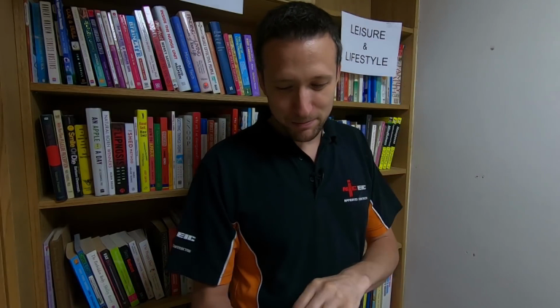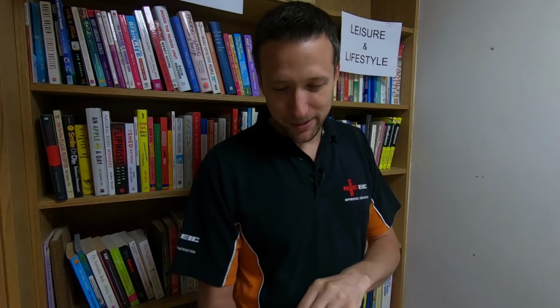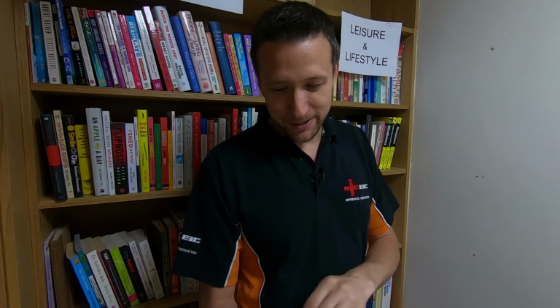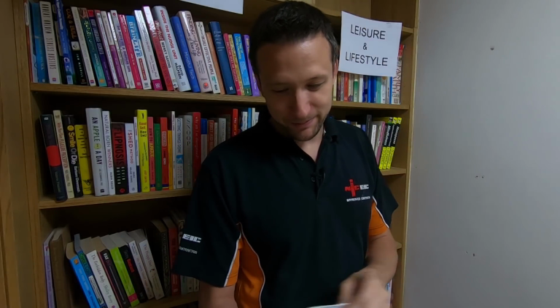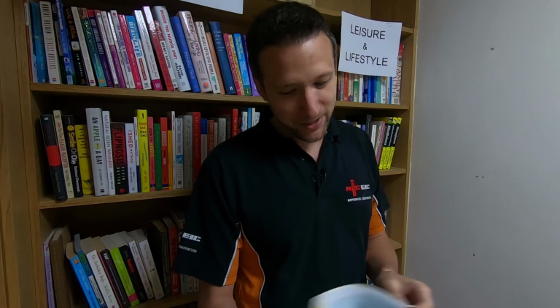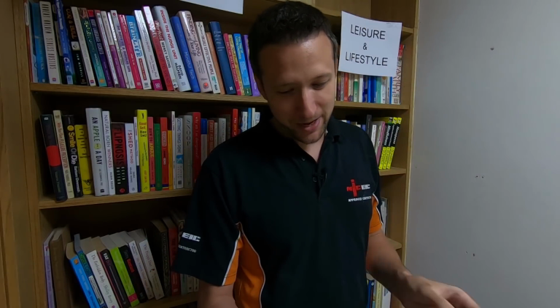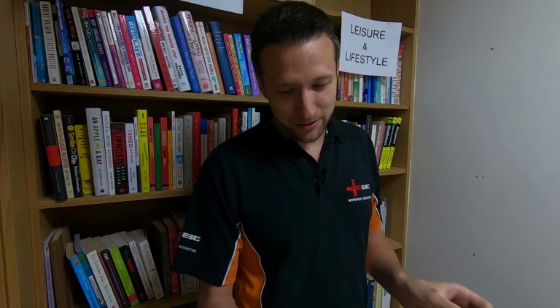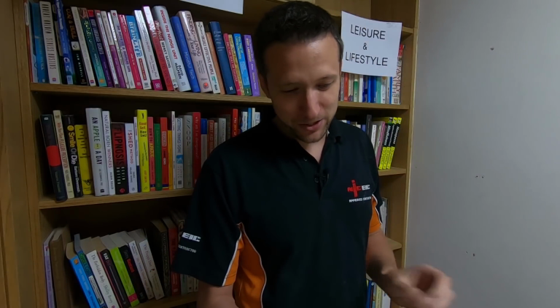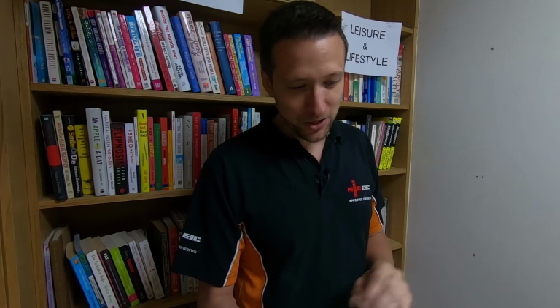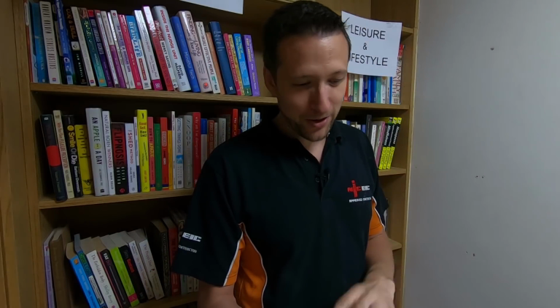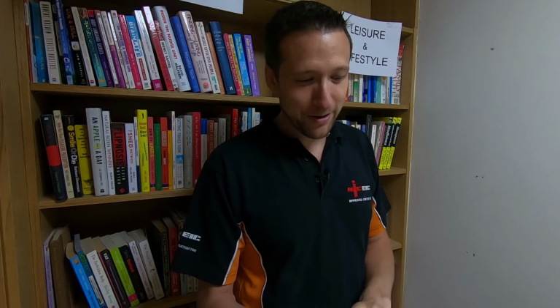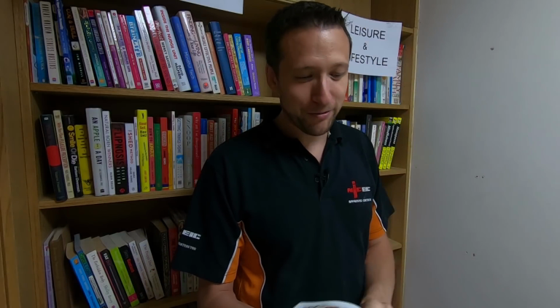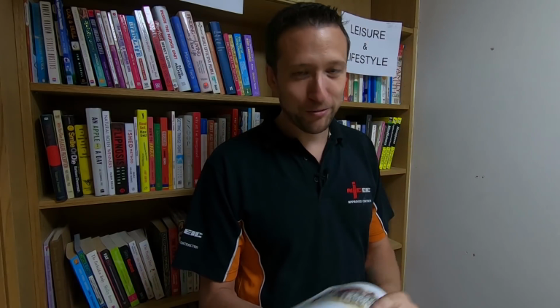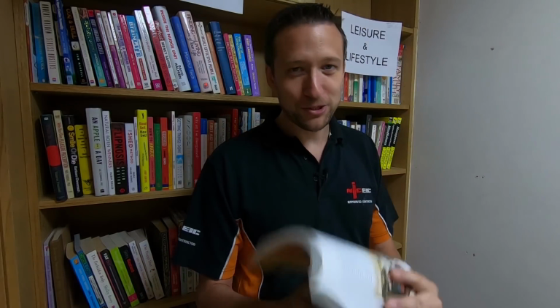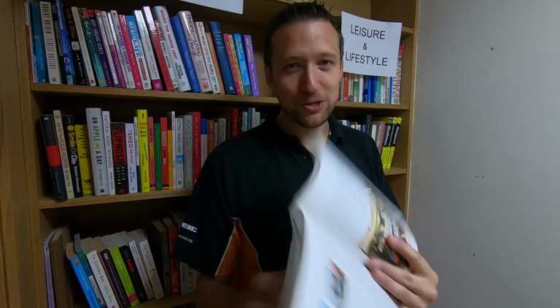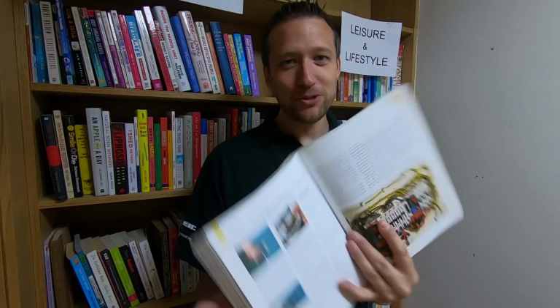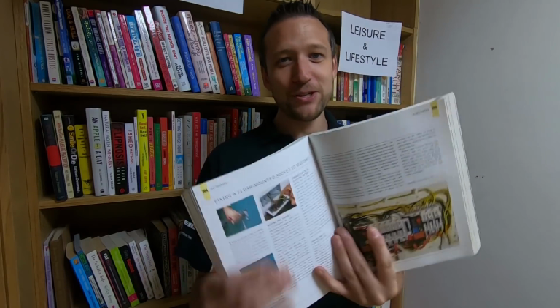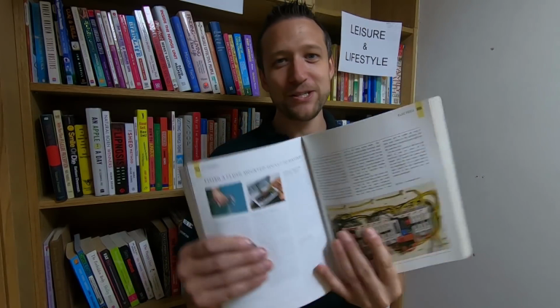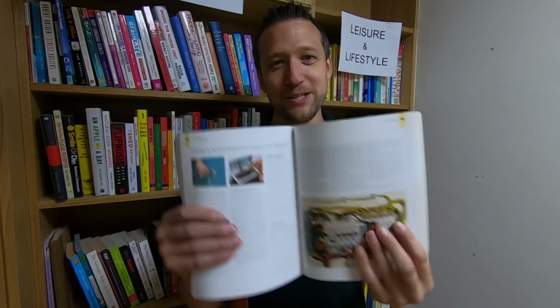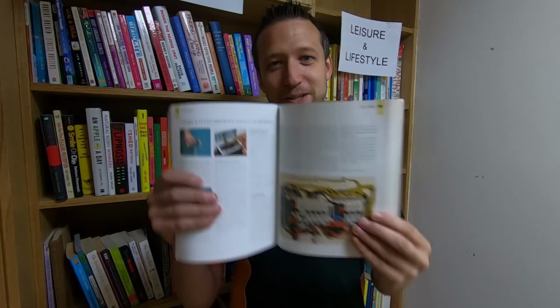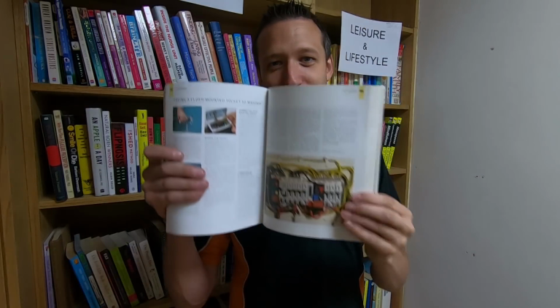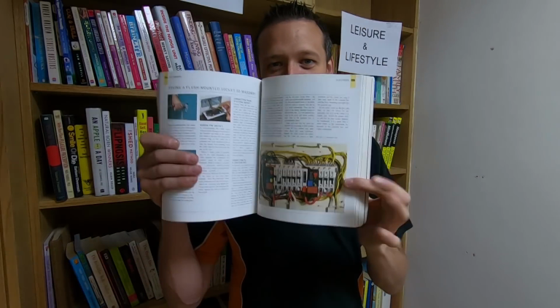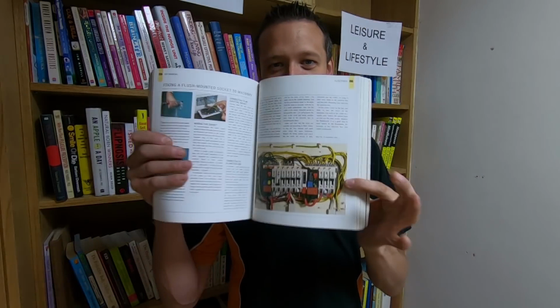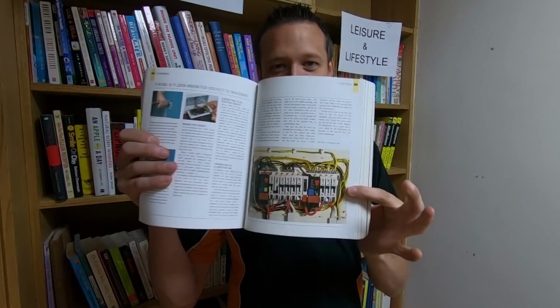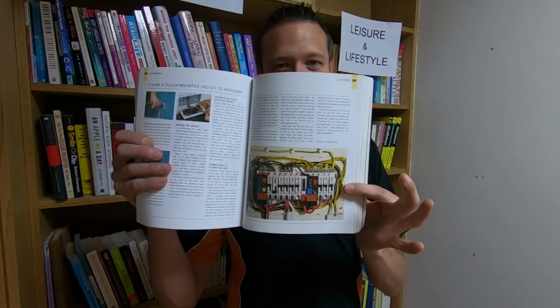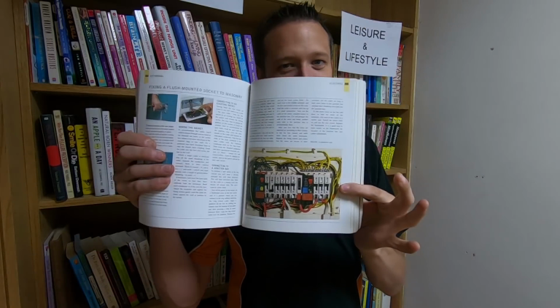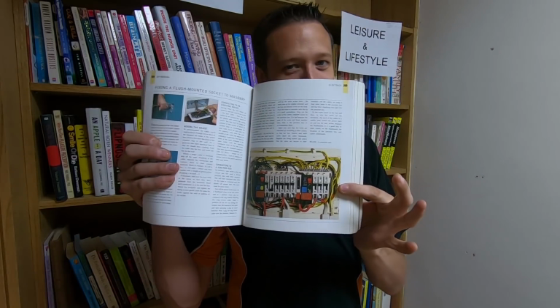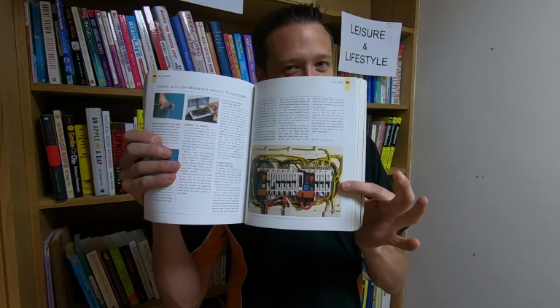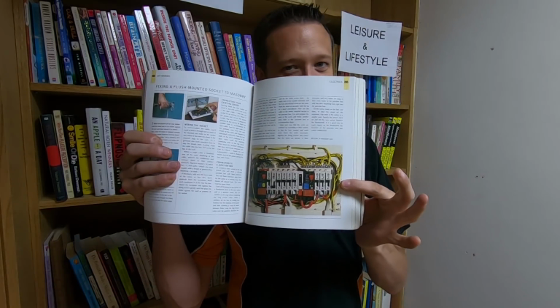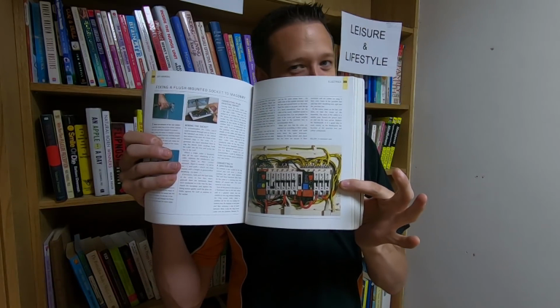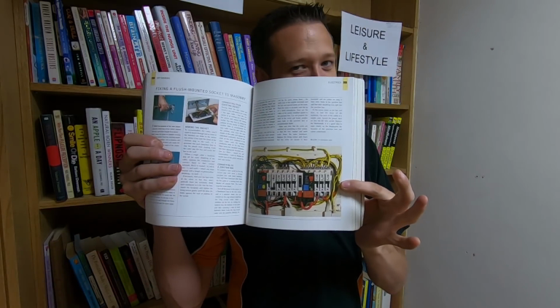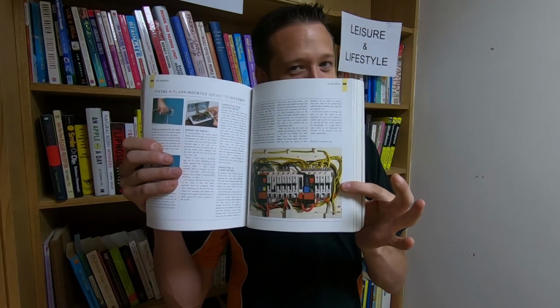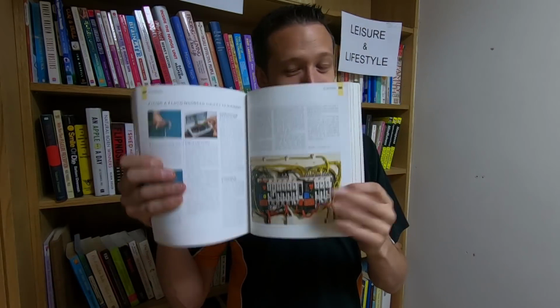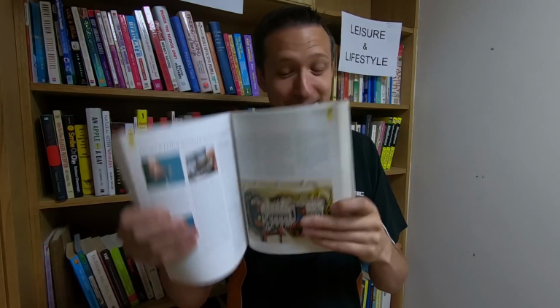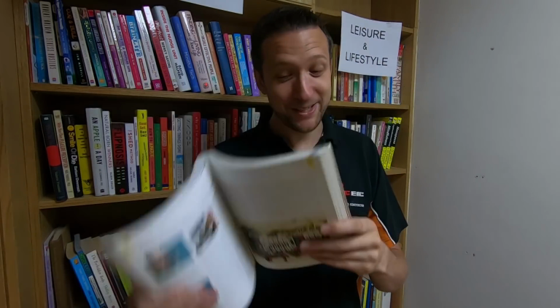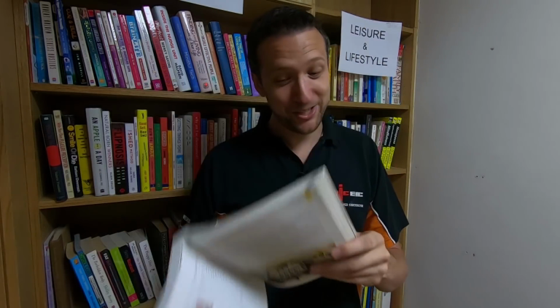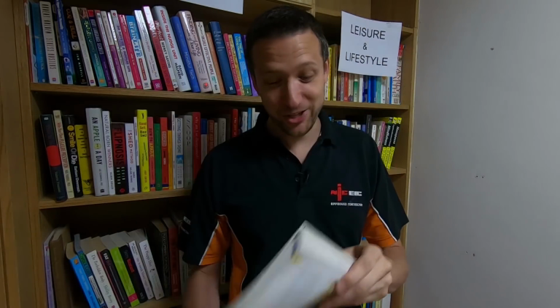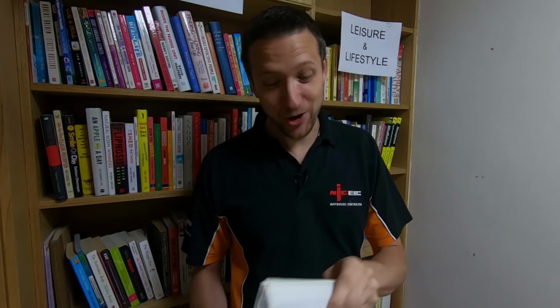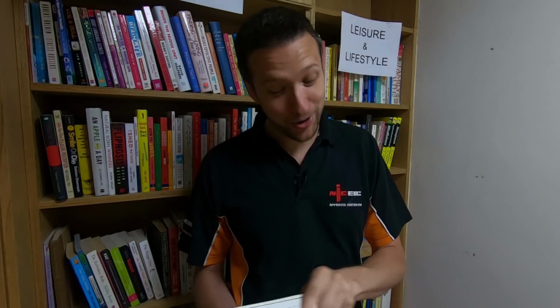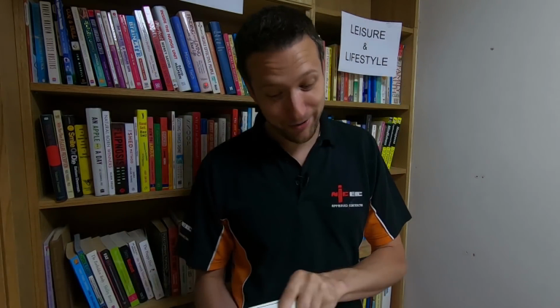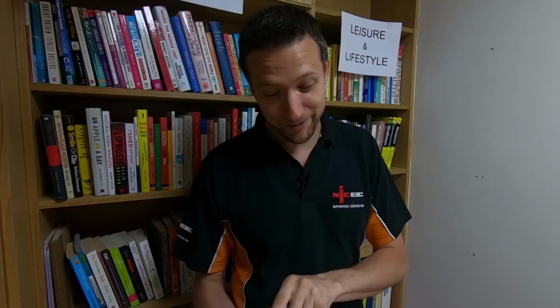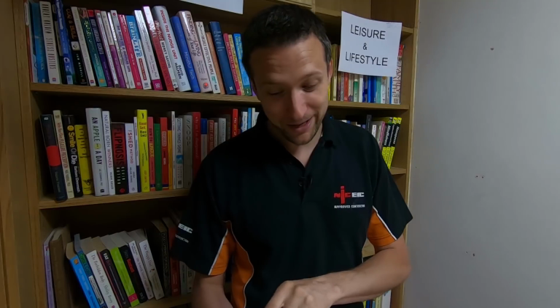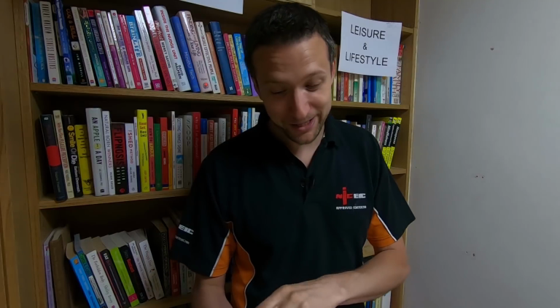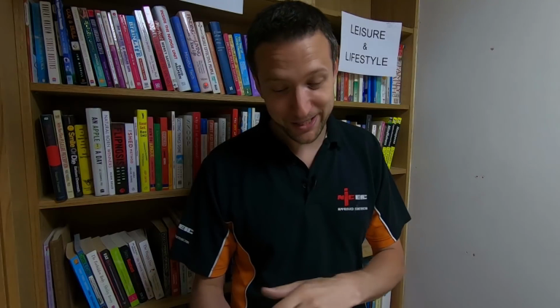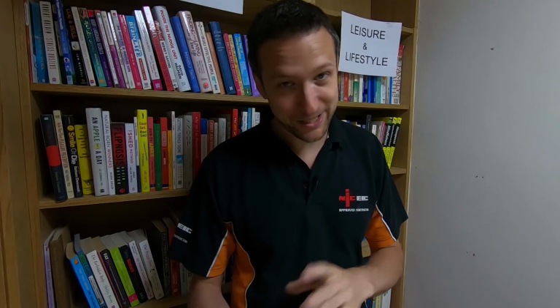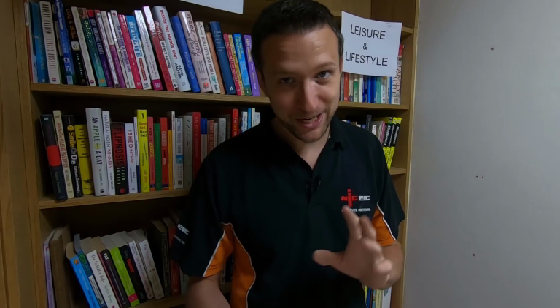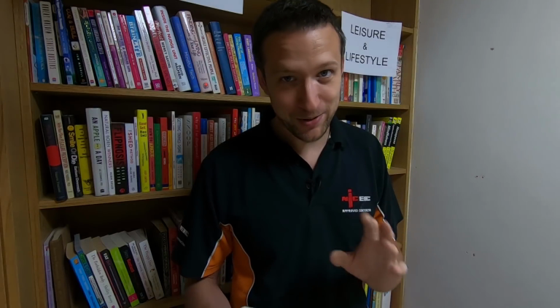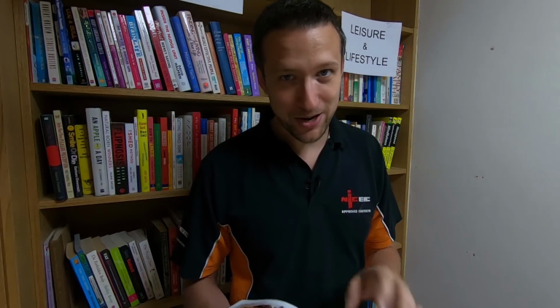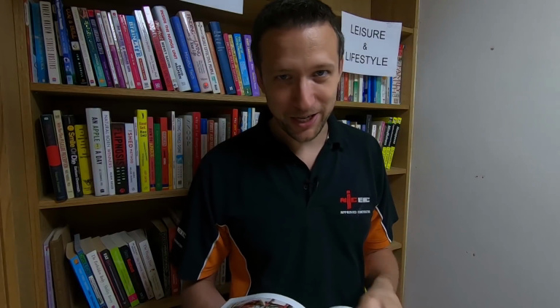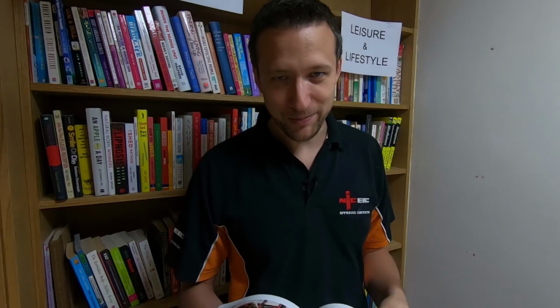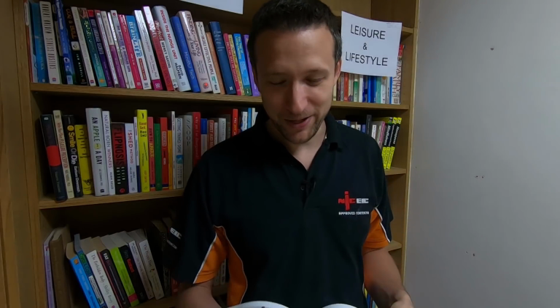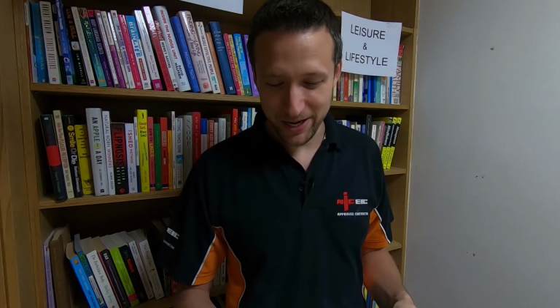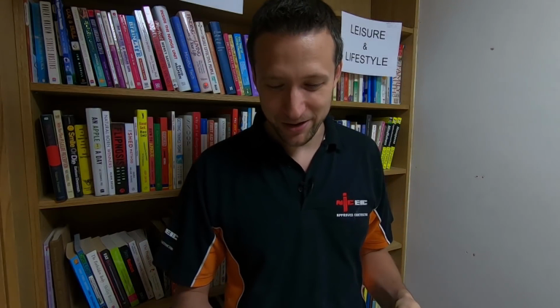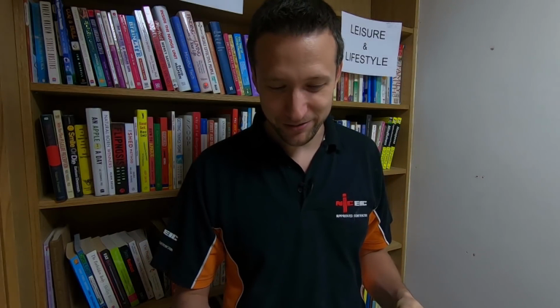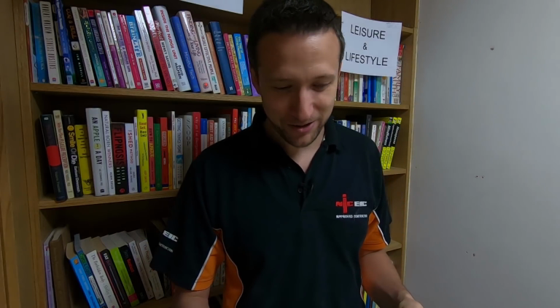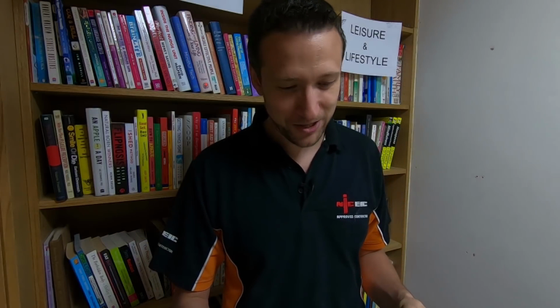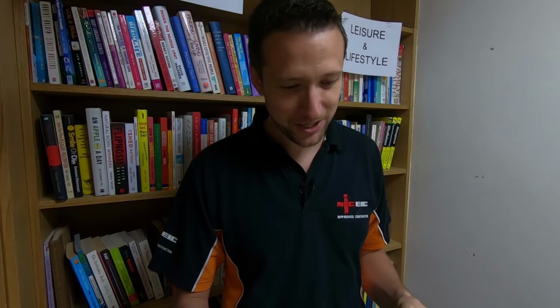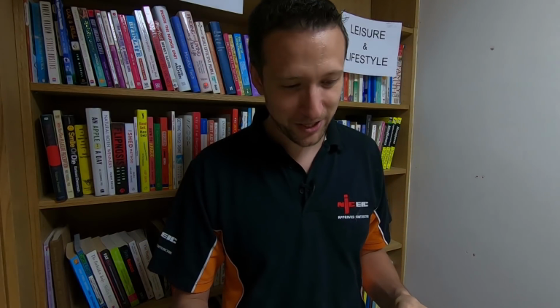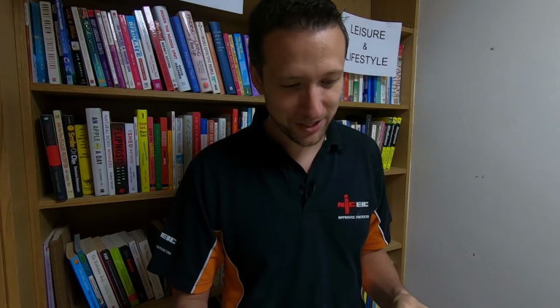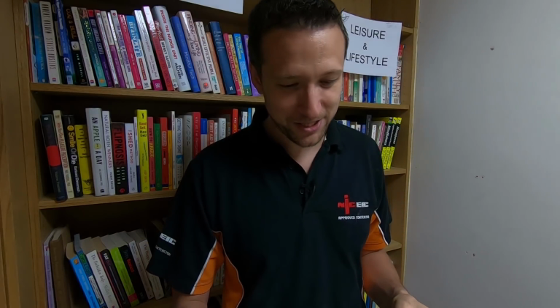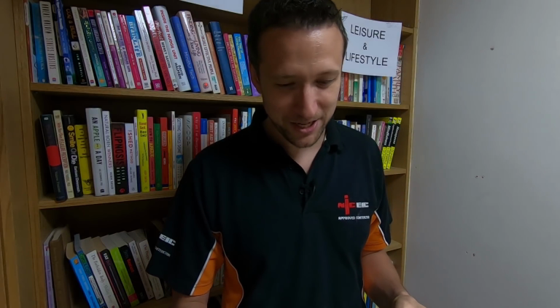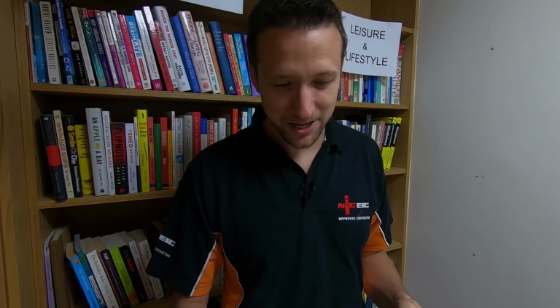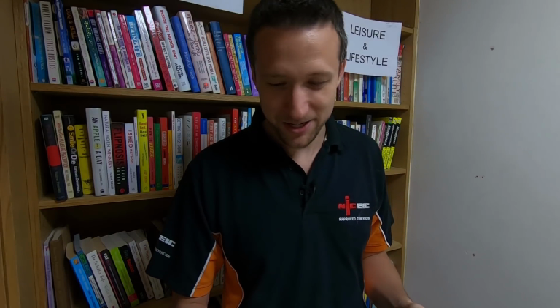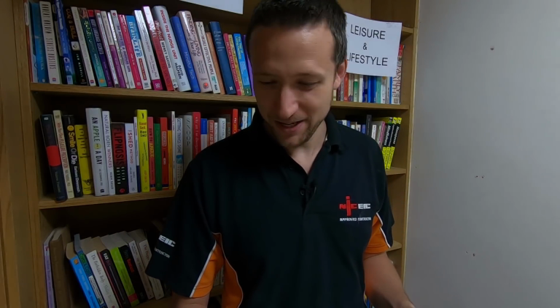But yeah, sorry — for as long as there are books like this on the market, sorry fellas, there's no argument here as far as I'm concerned.